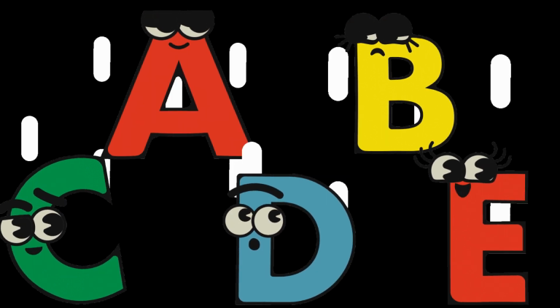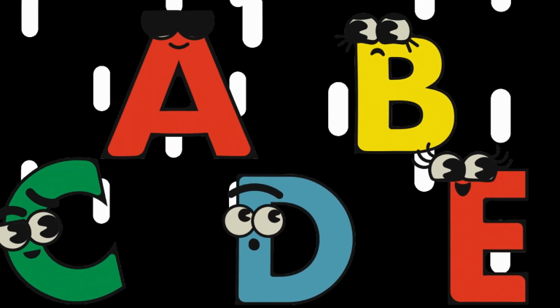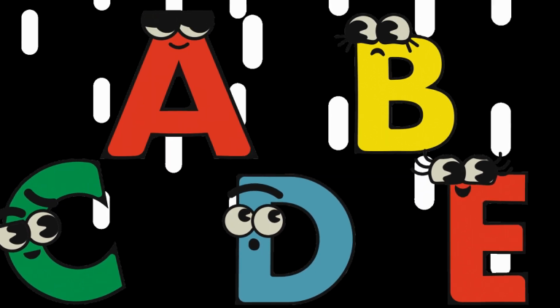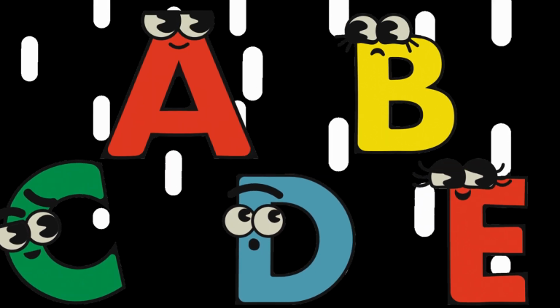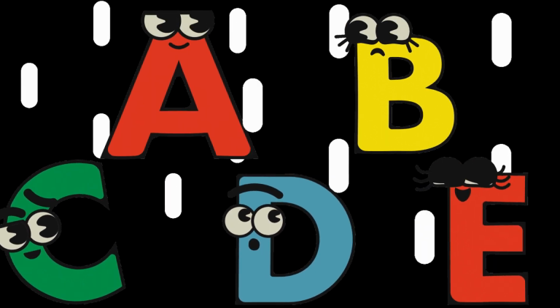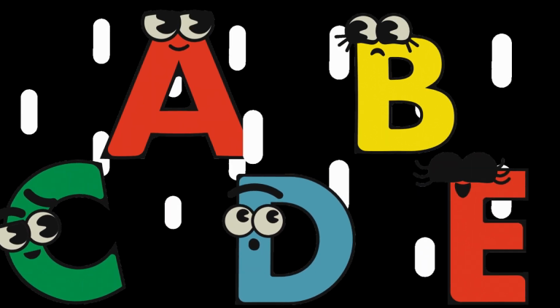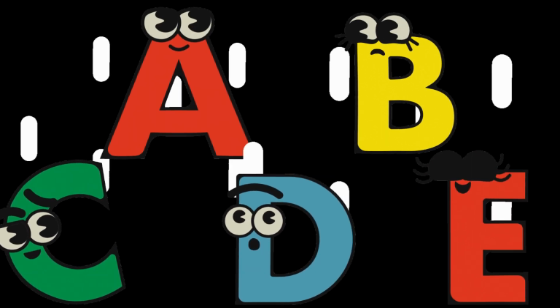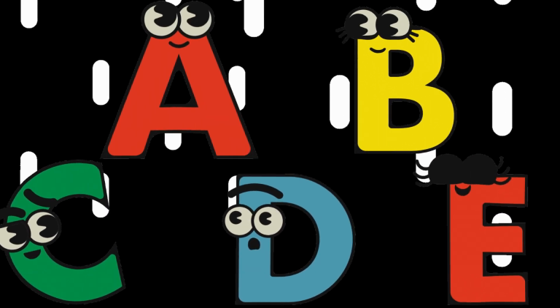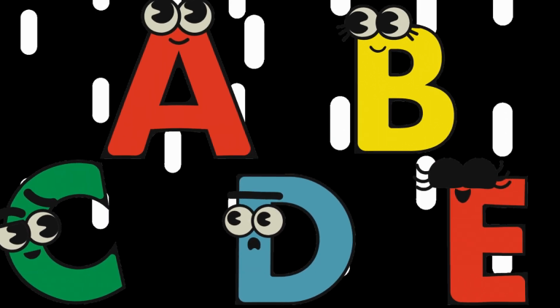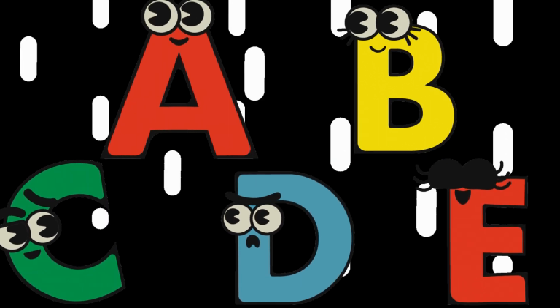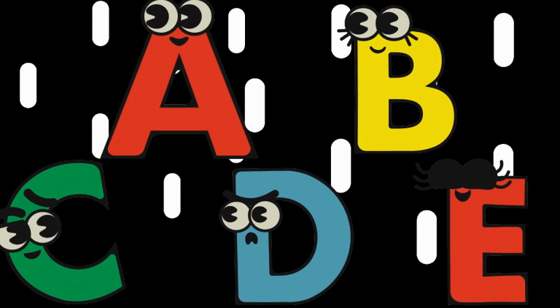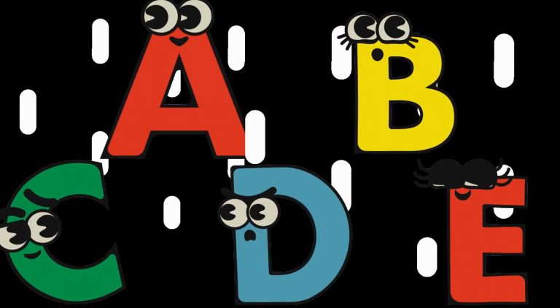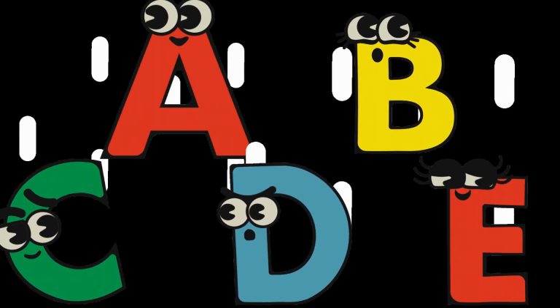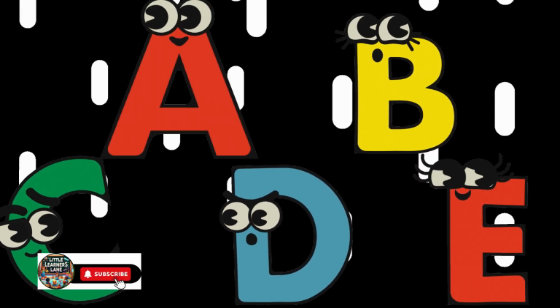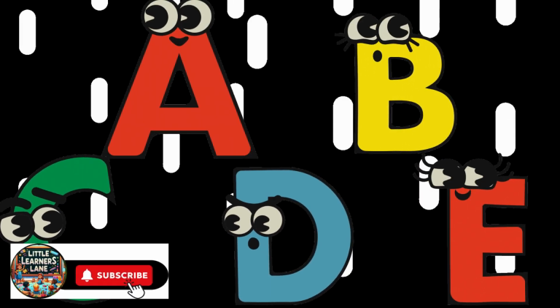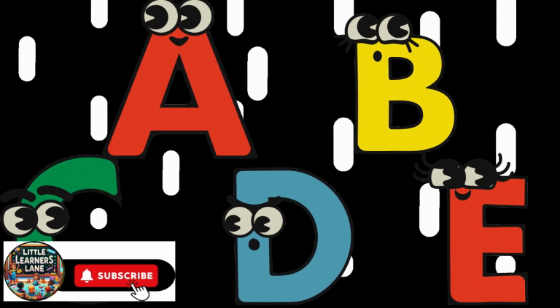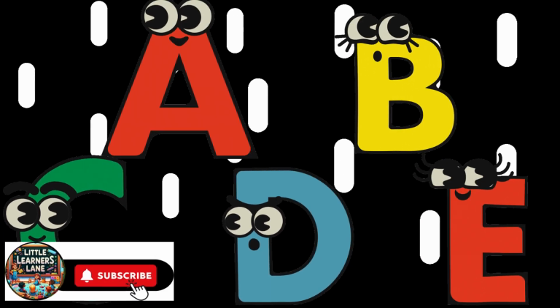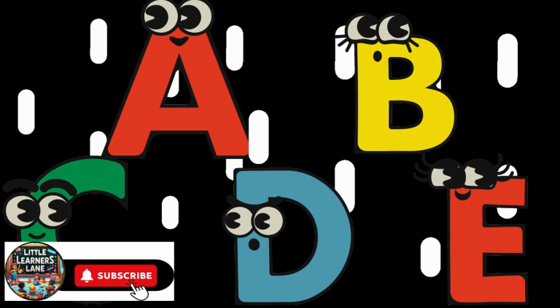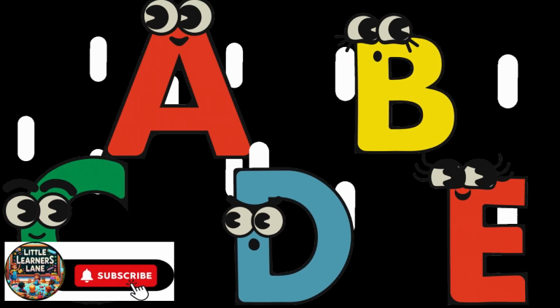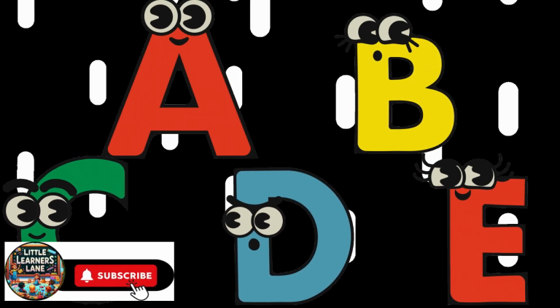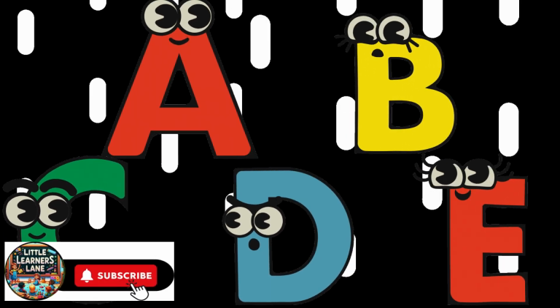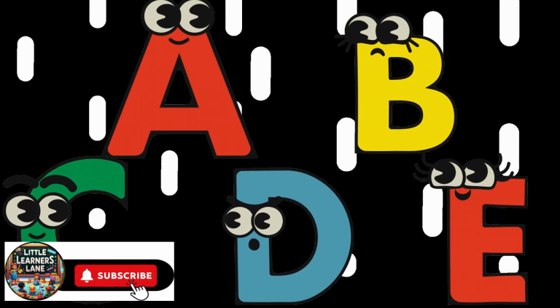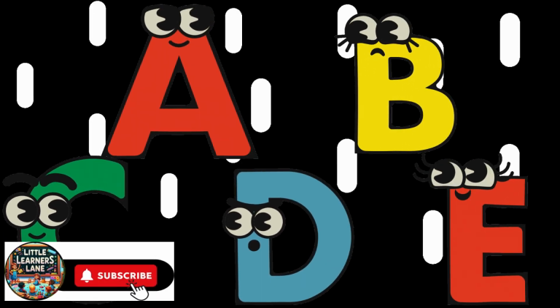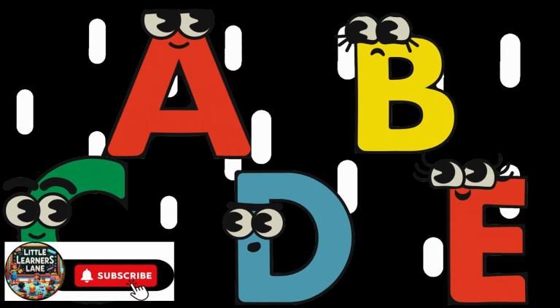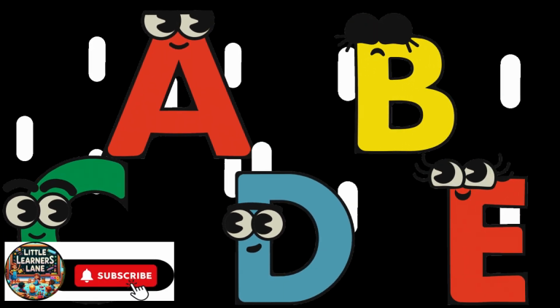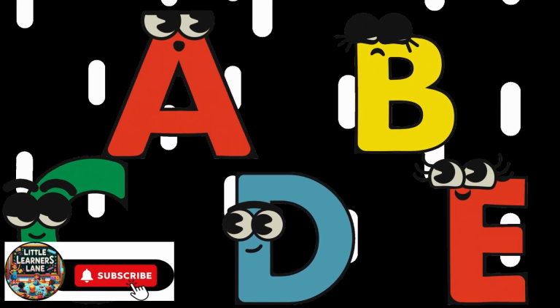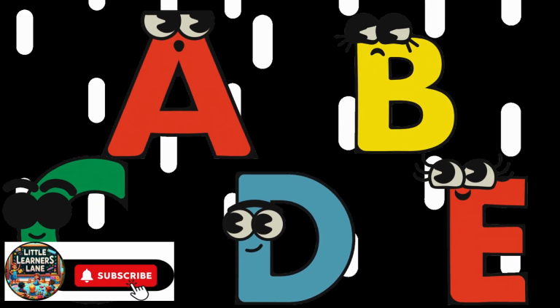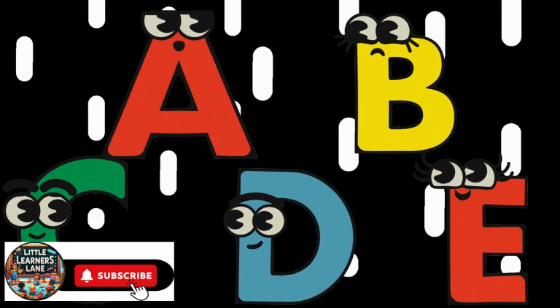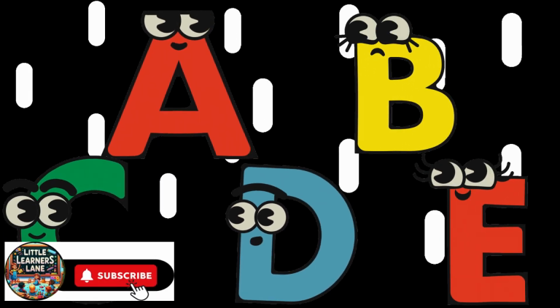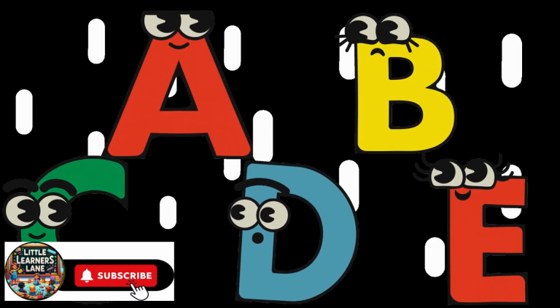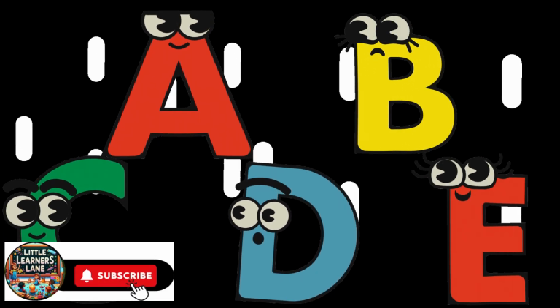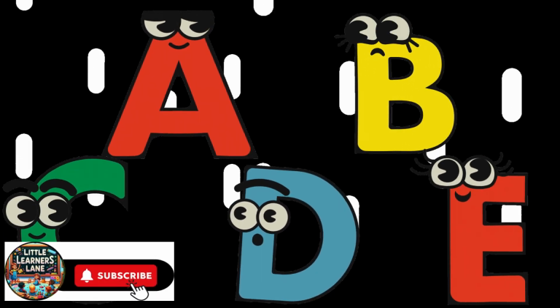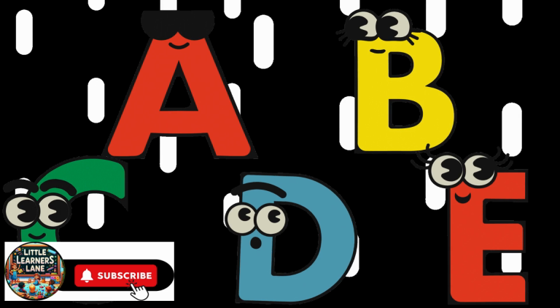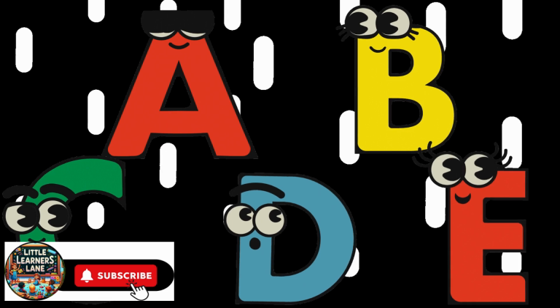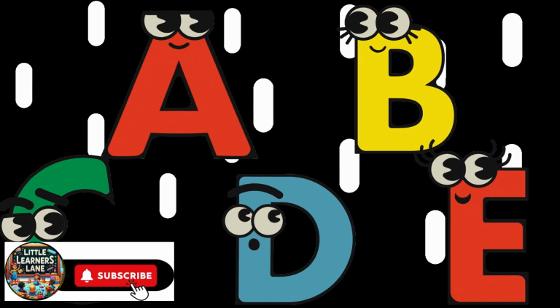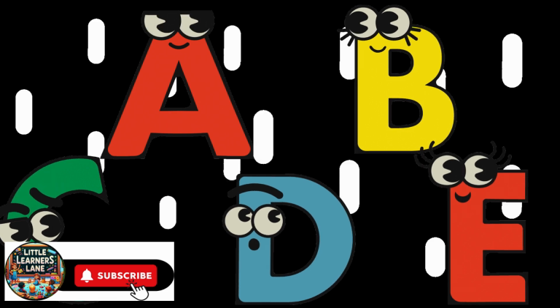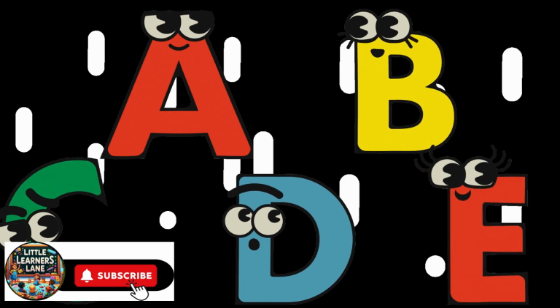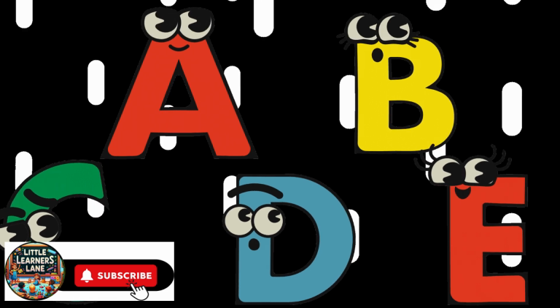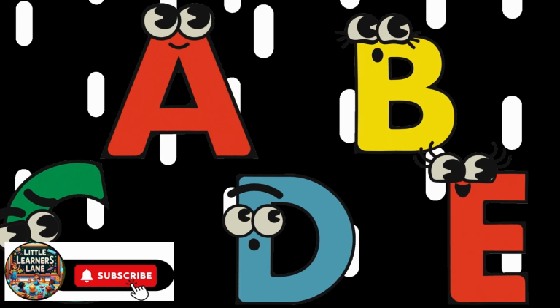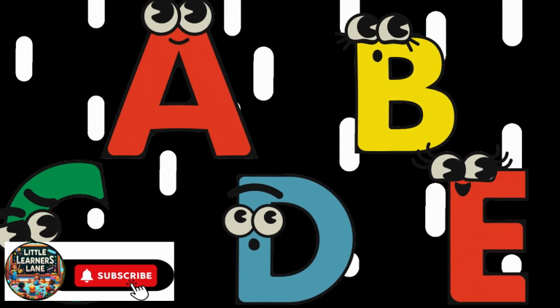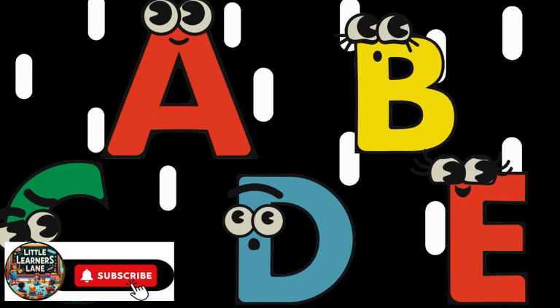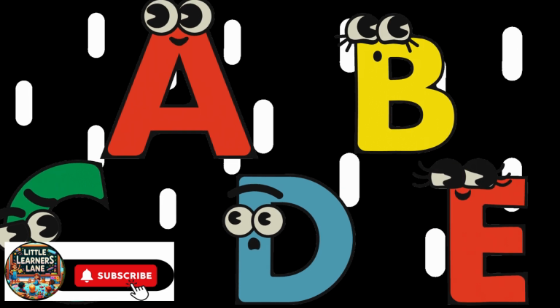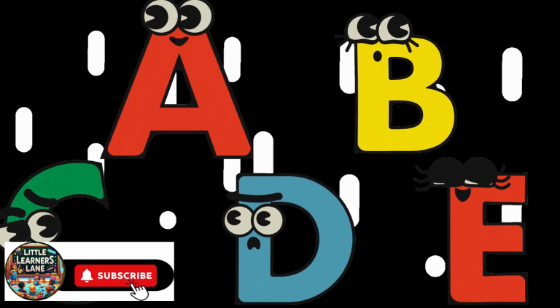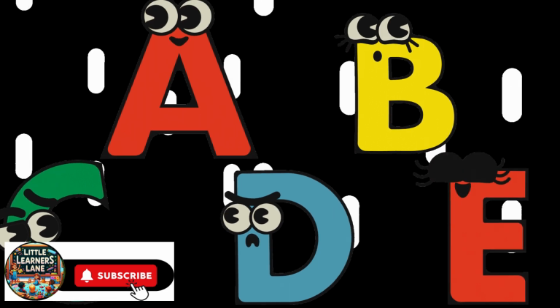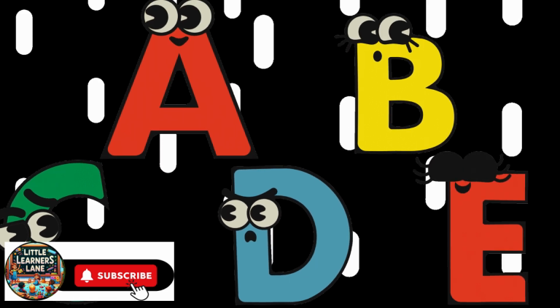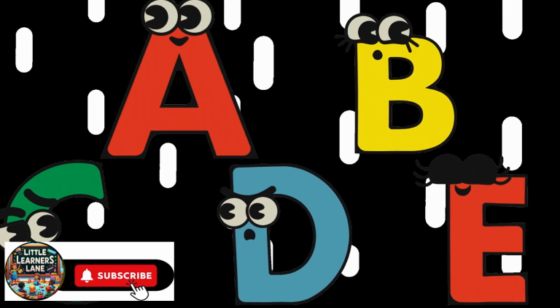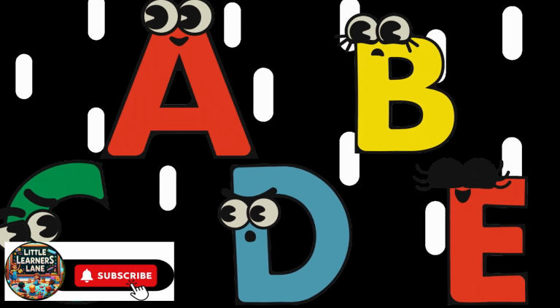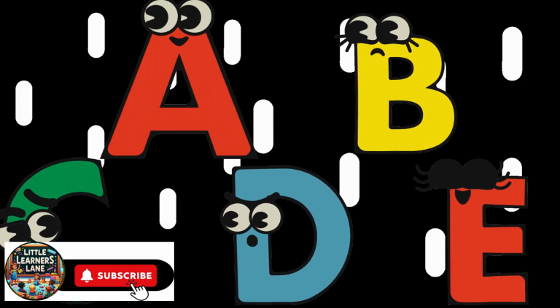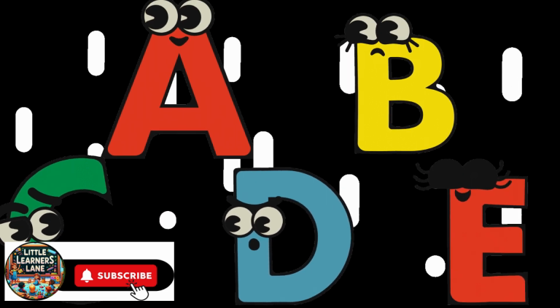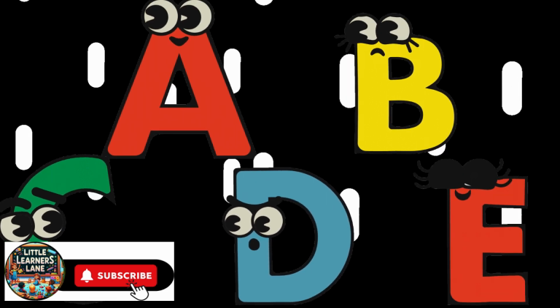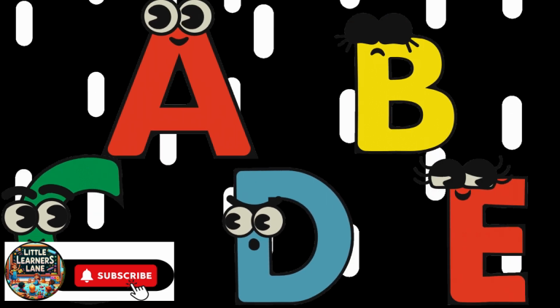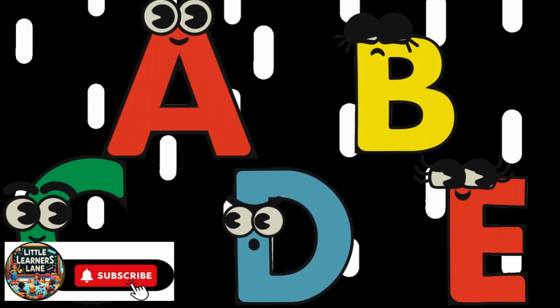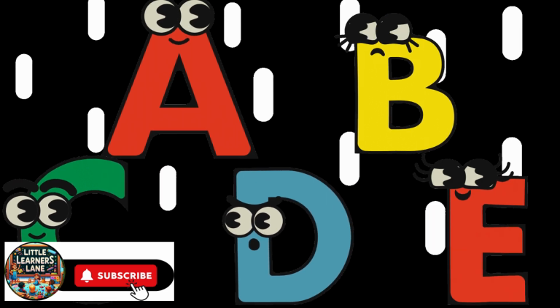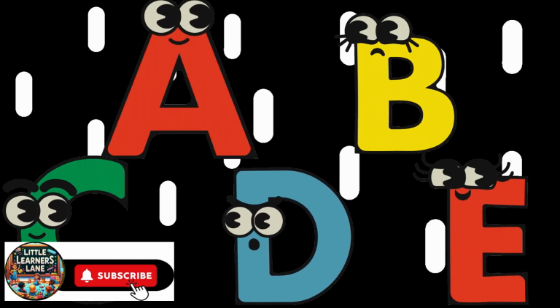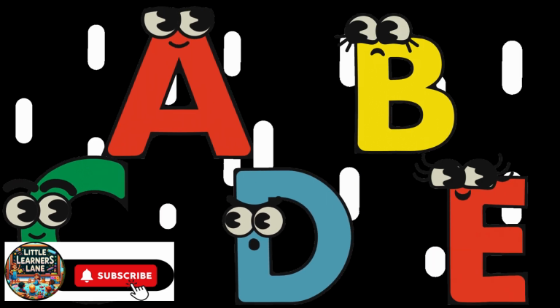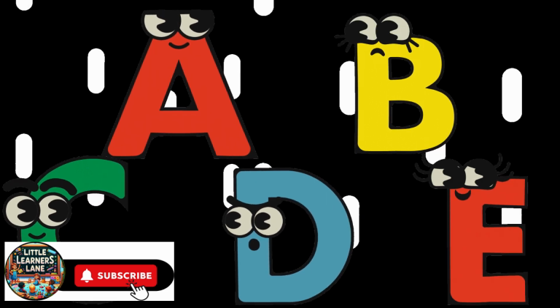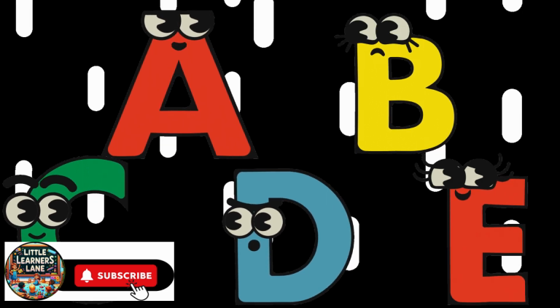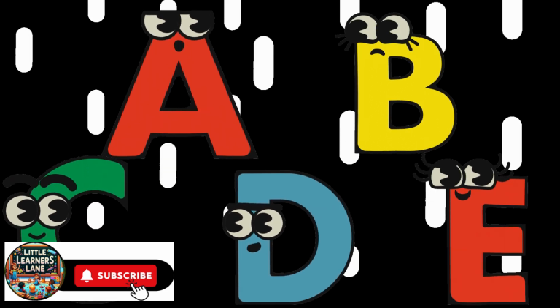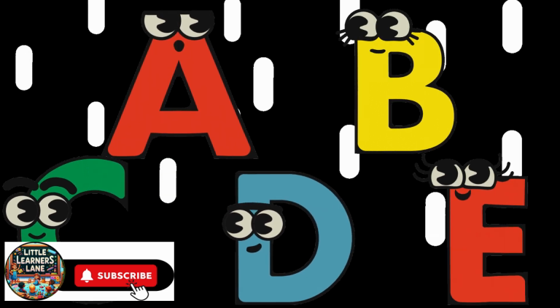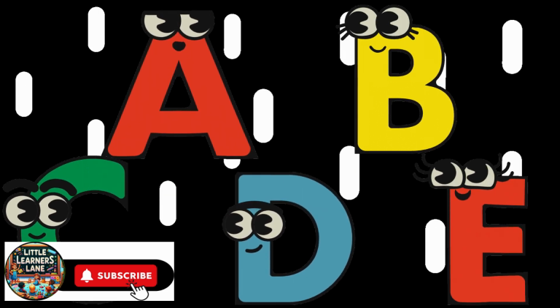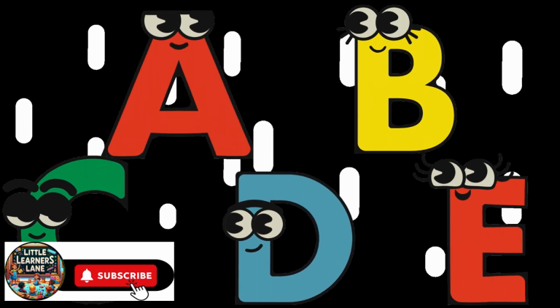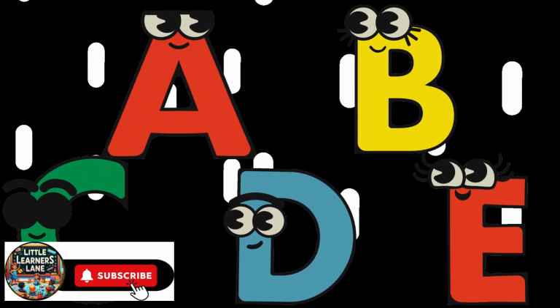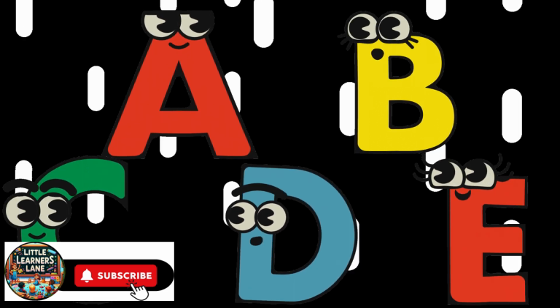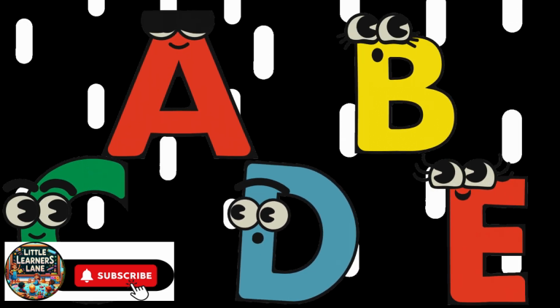Good job learning A through E today! Be sure to subscribe and we will learn the entire alphabet together. See you next time, little learners!